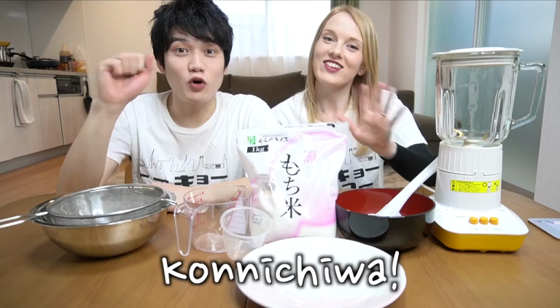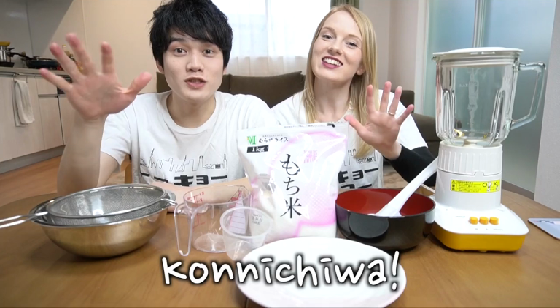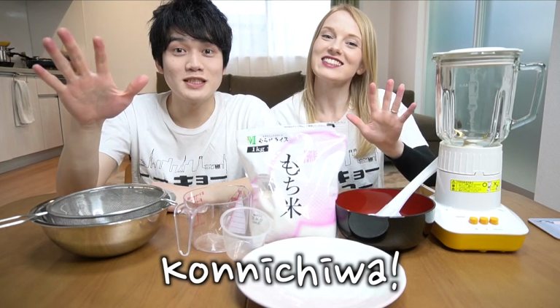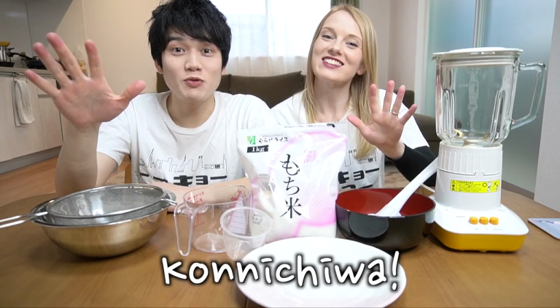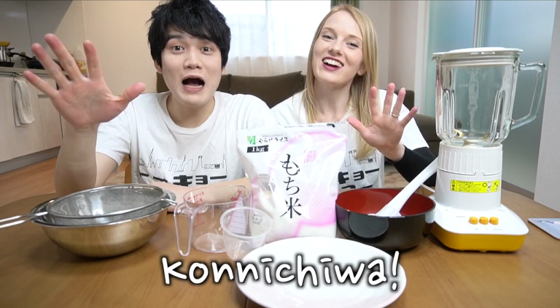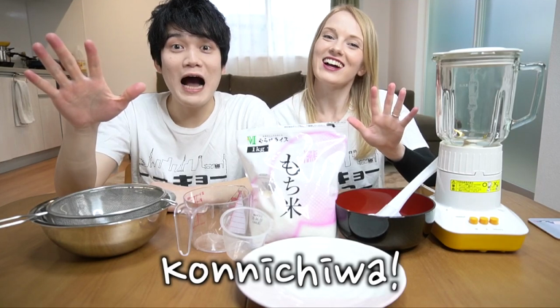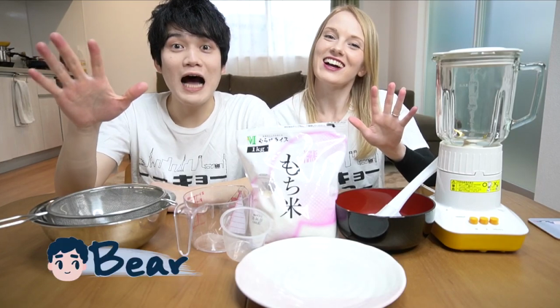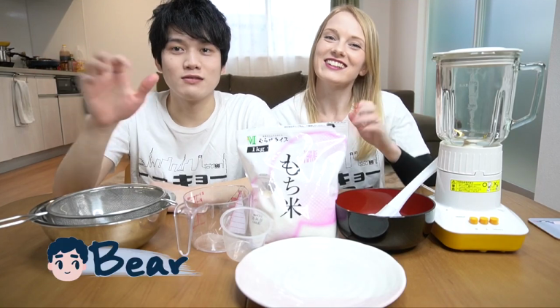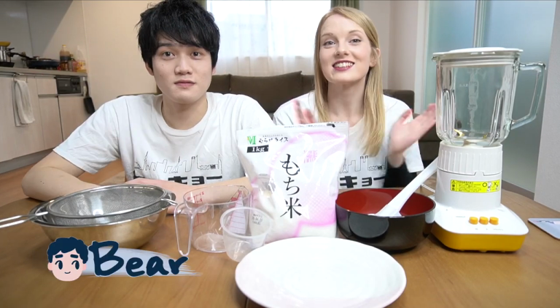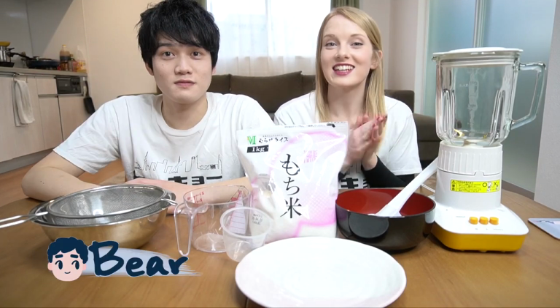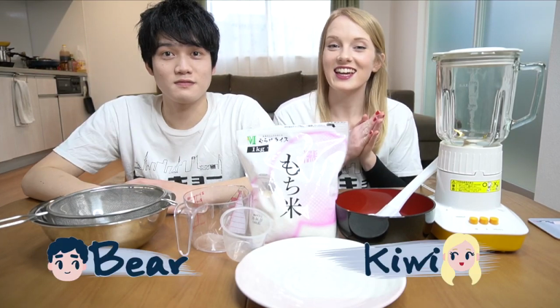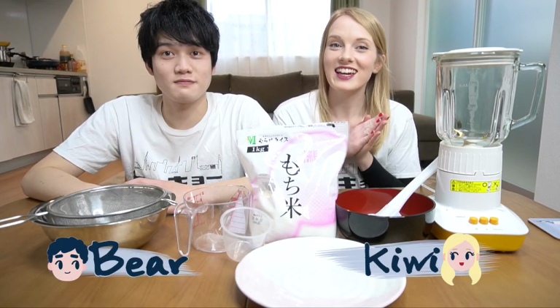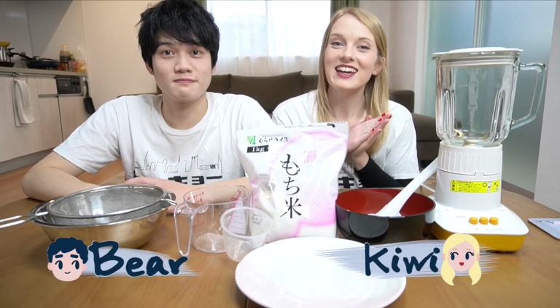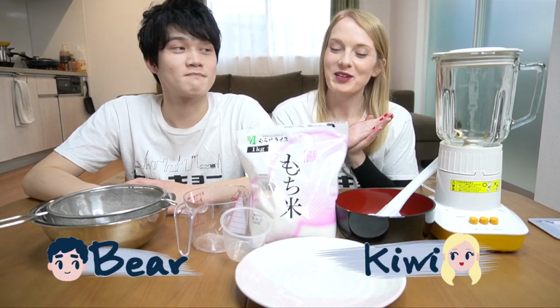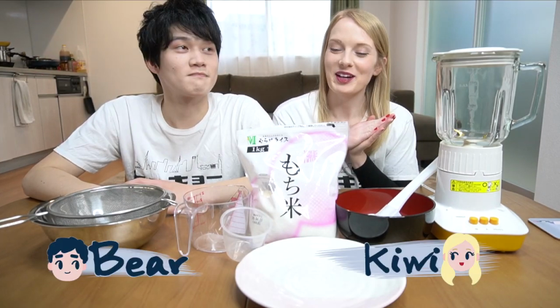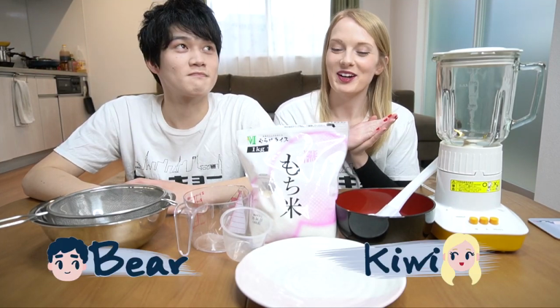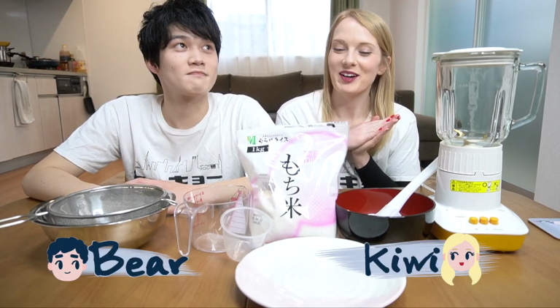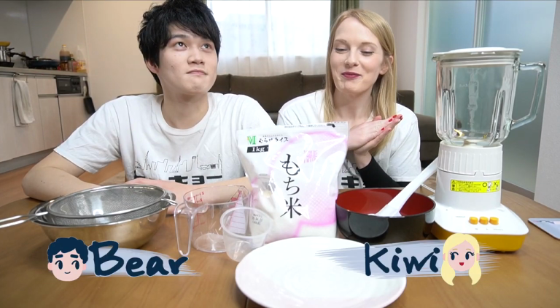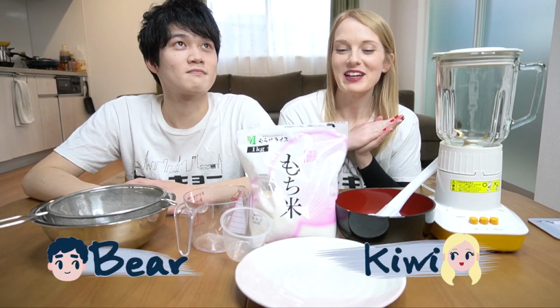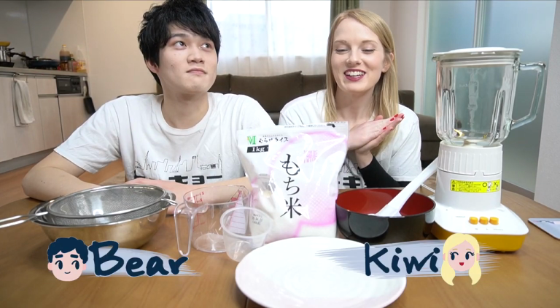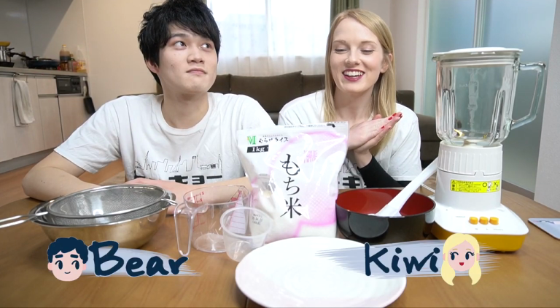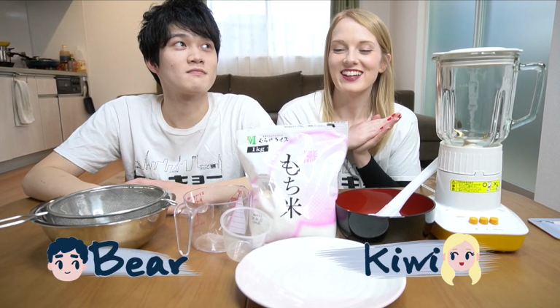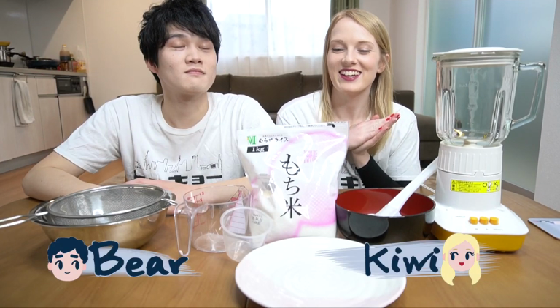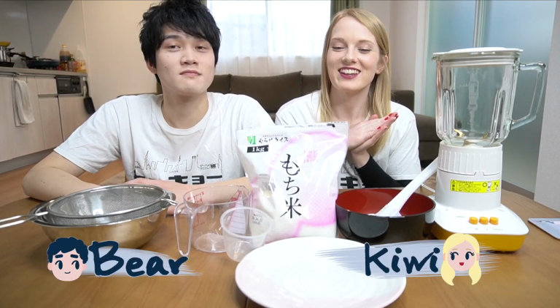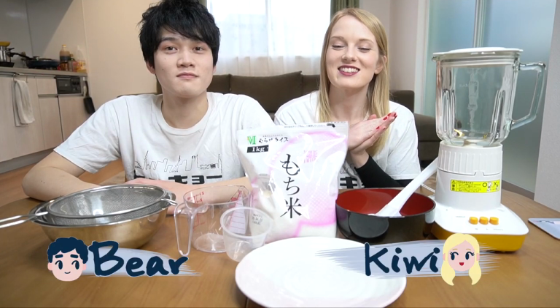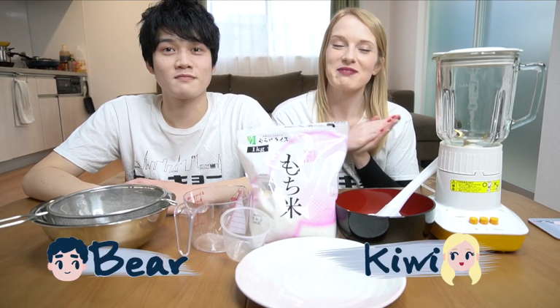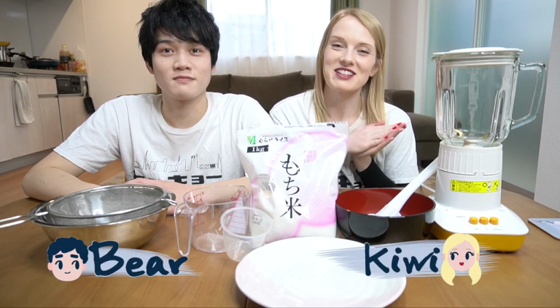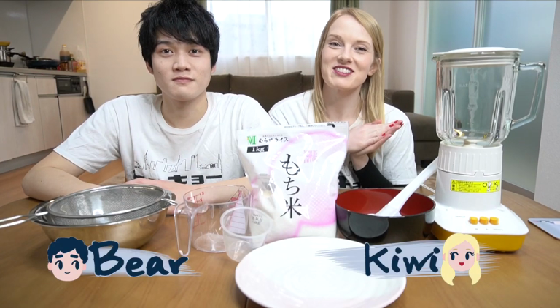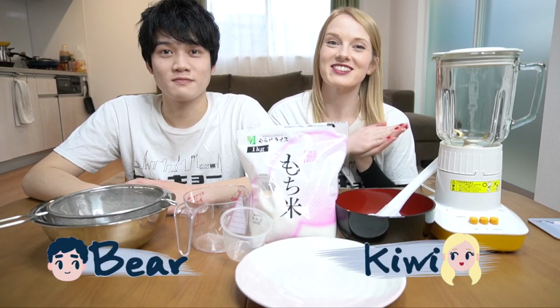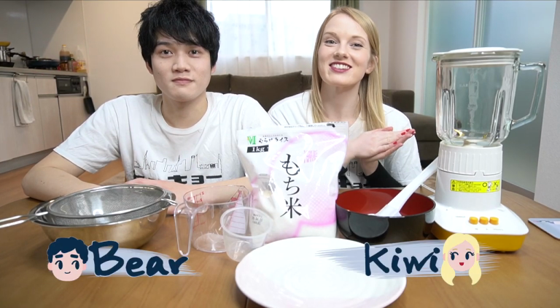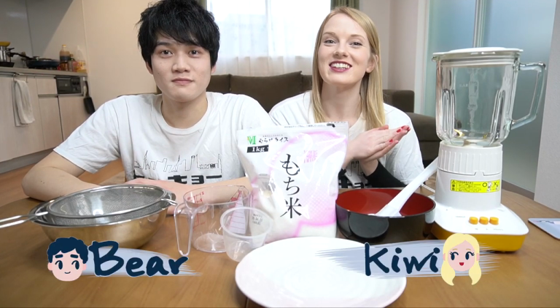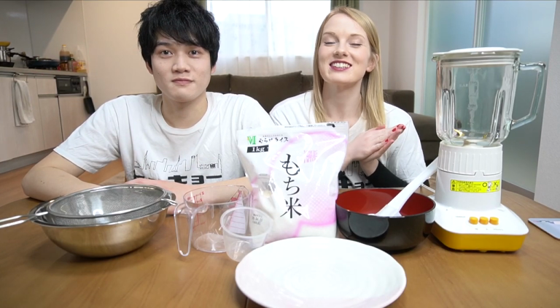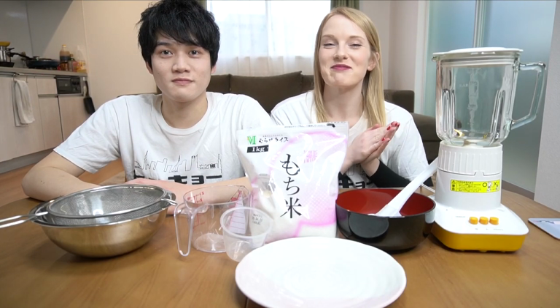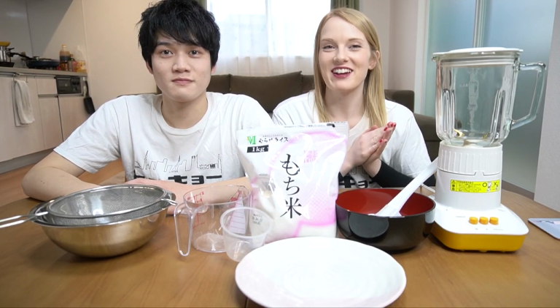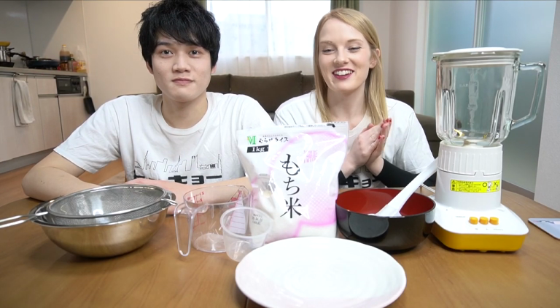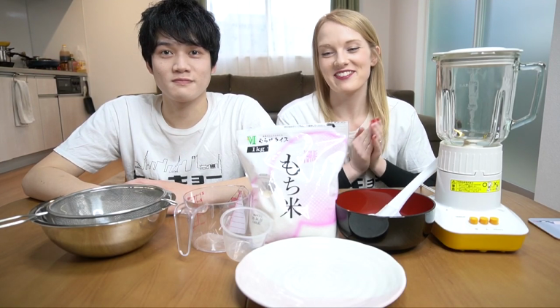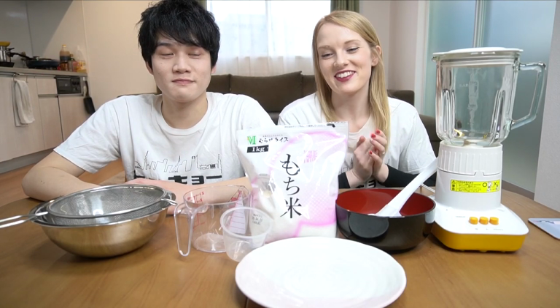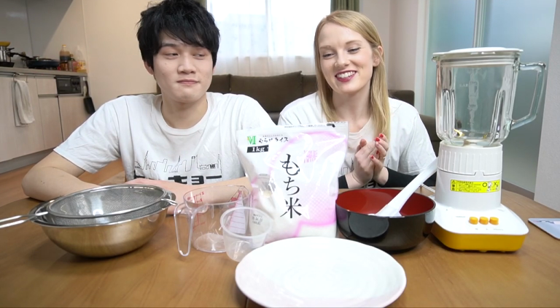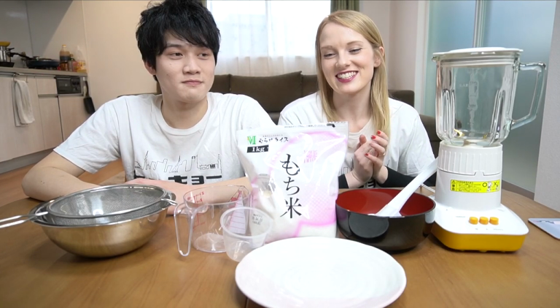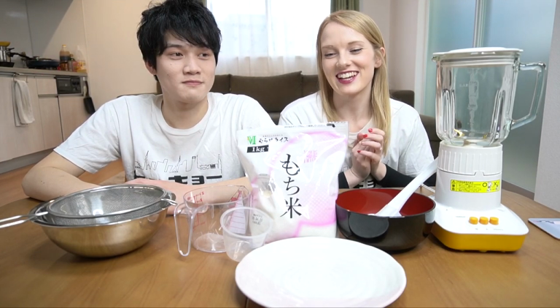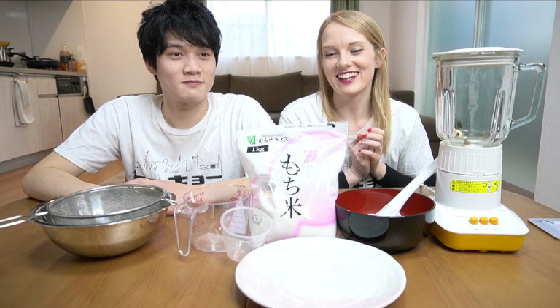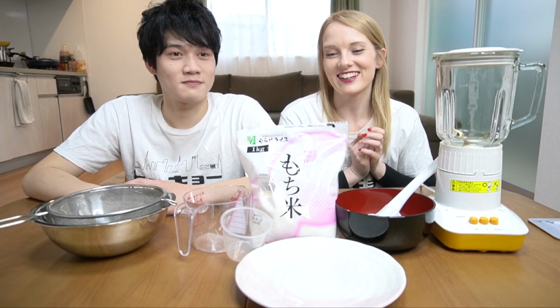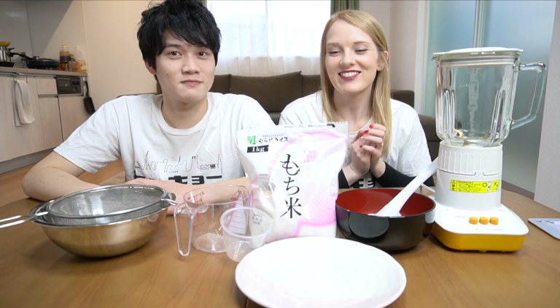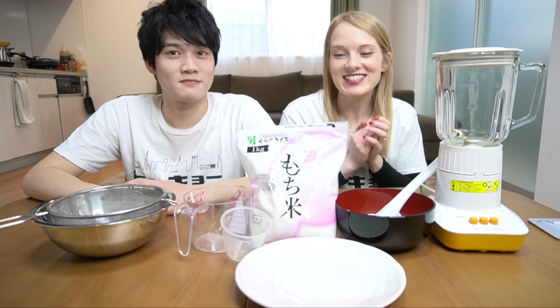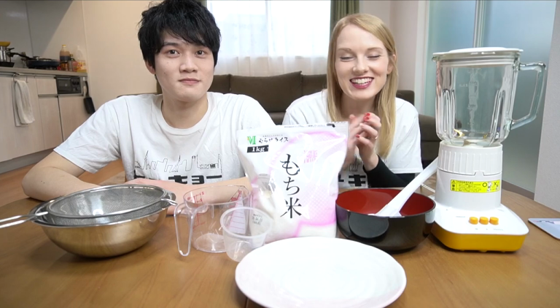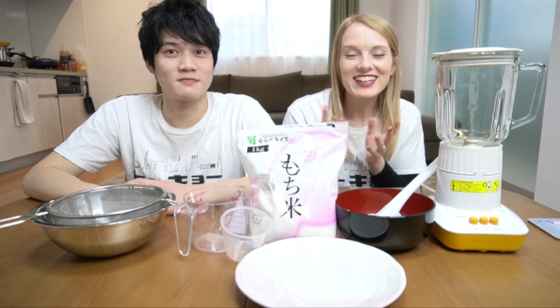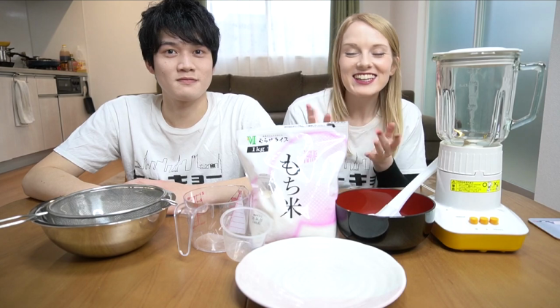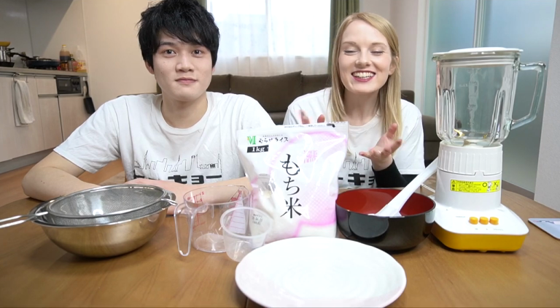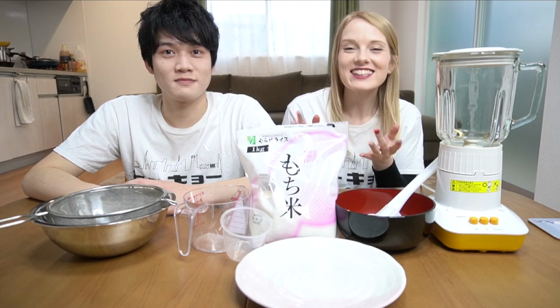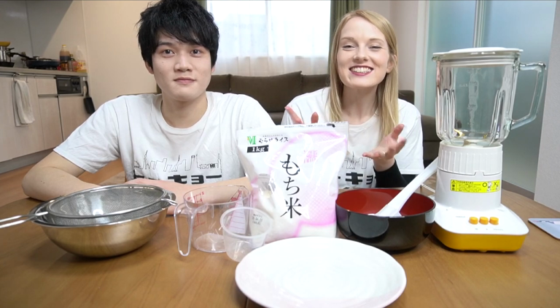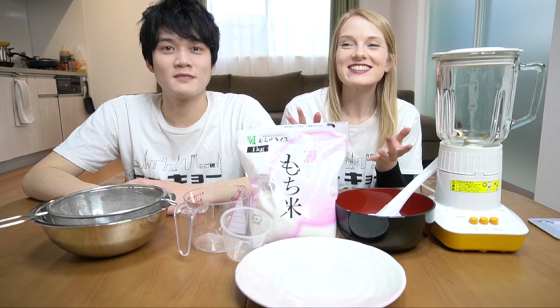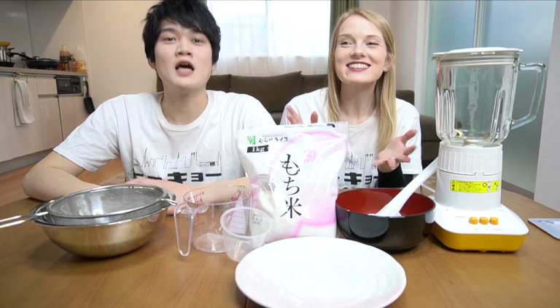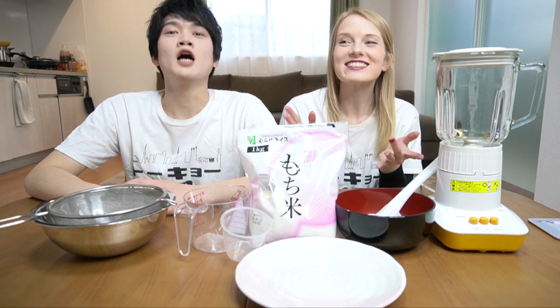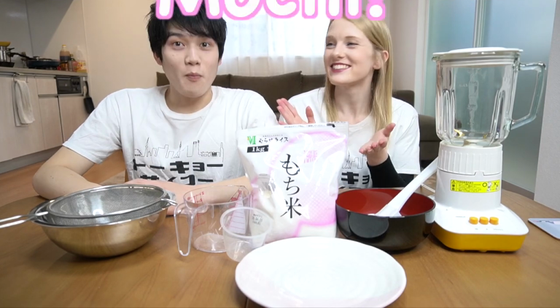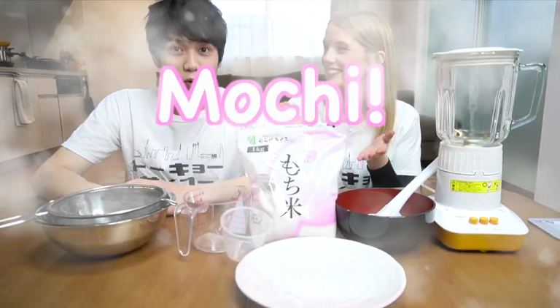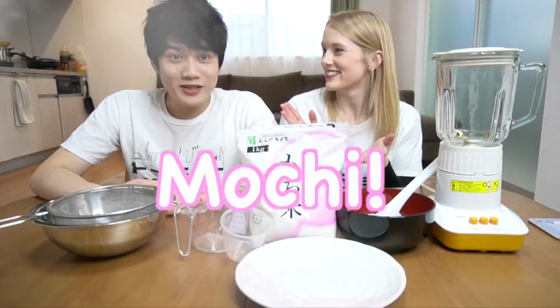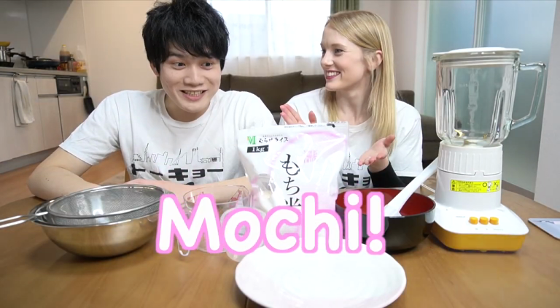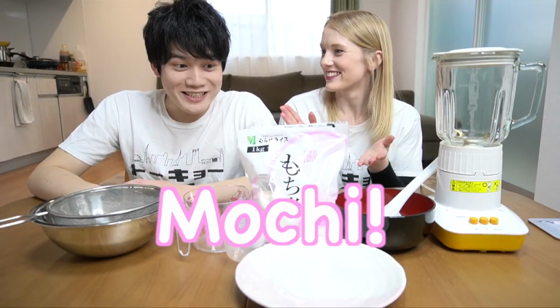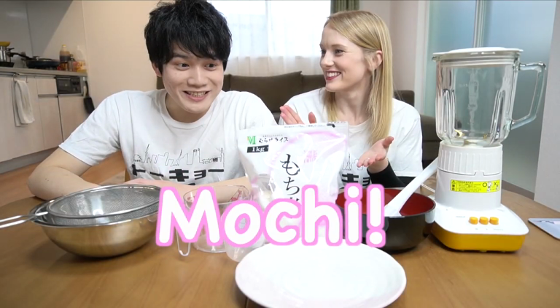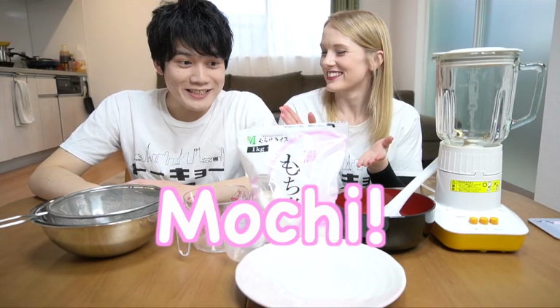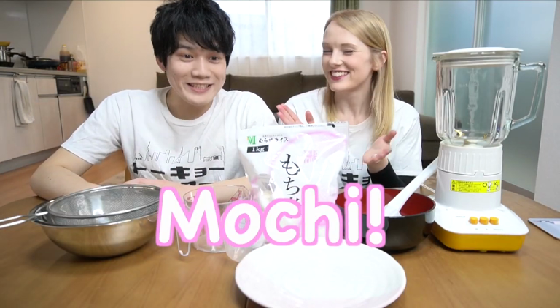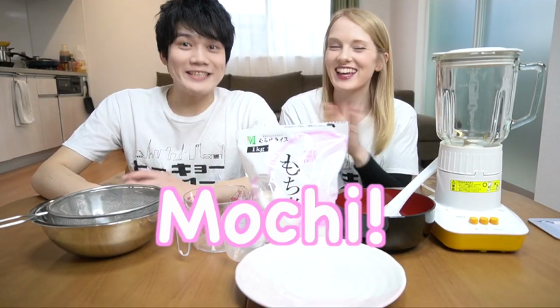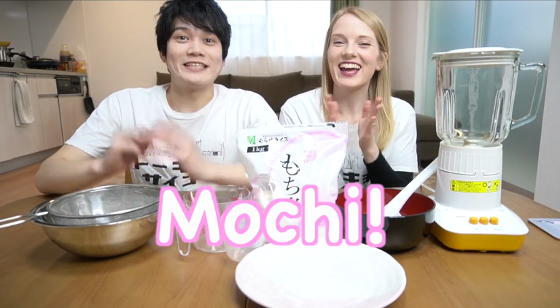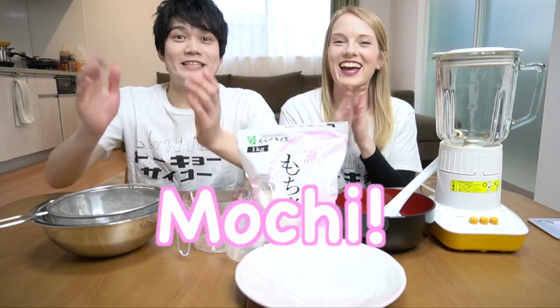Konnichiwa! Today we are making a special treat. My favorite snack, which is... Mochi!